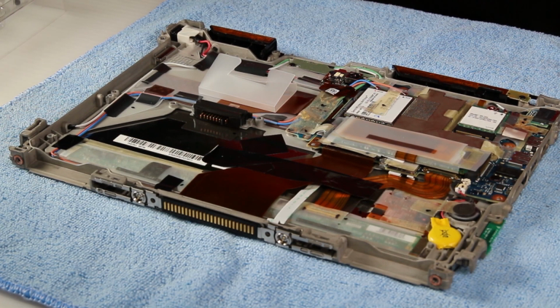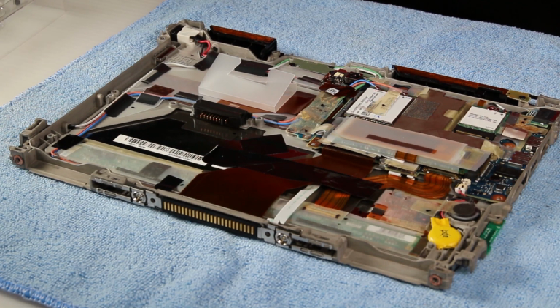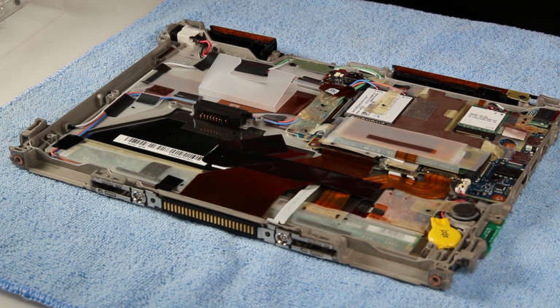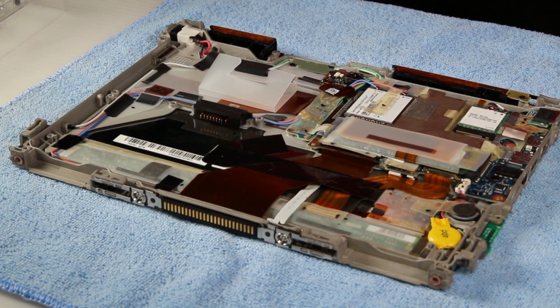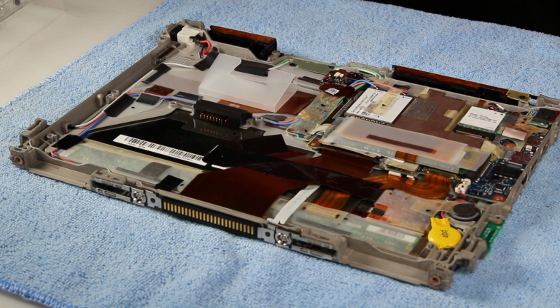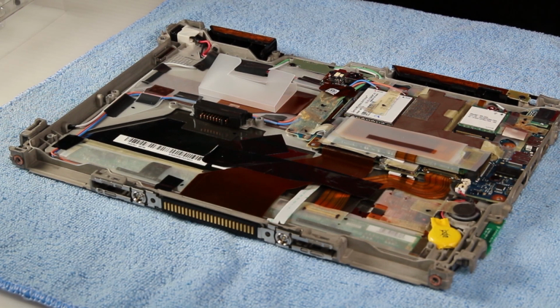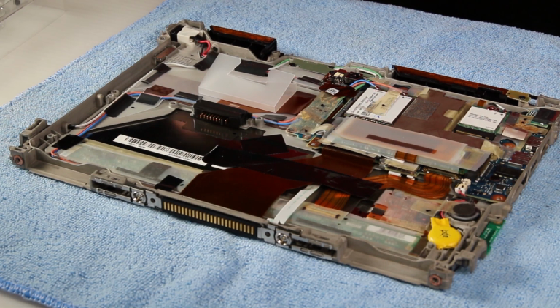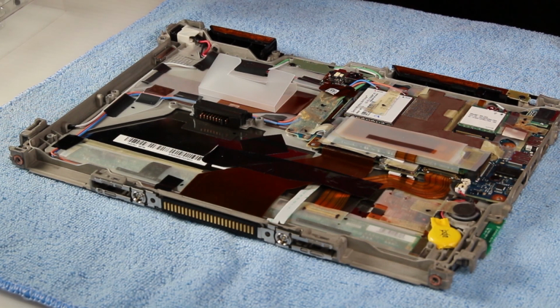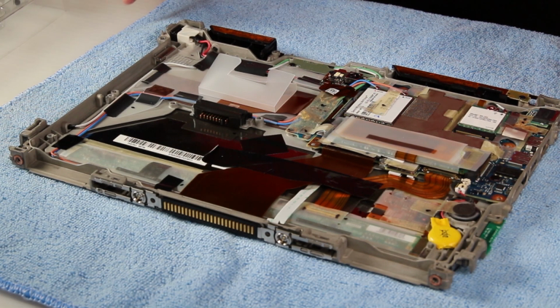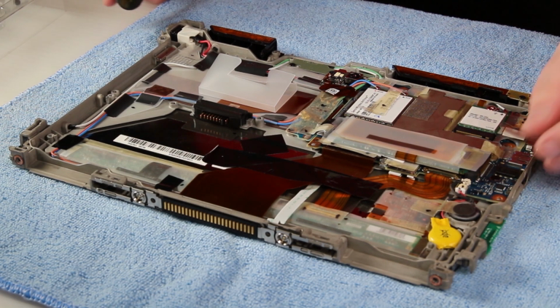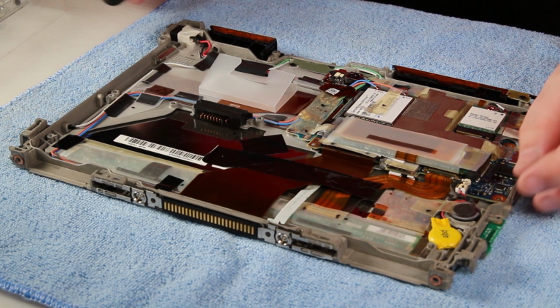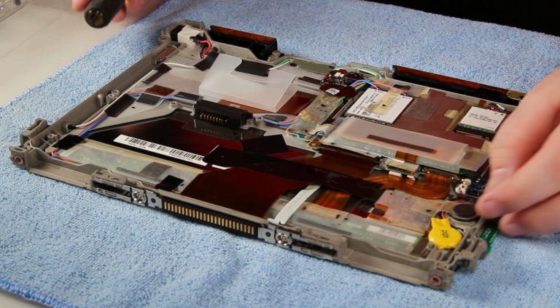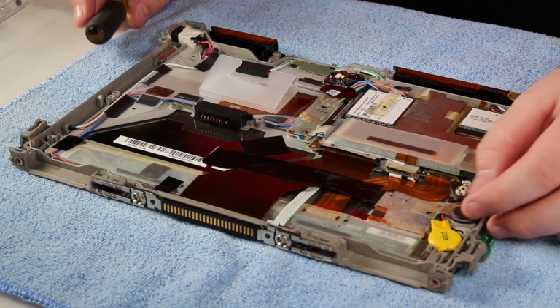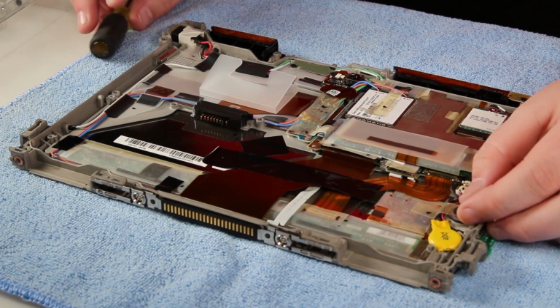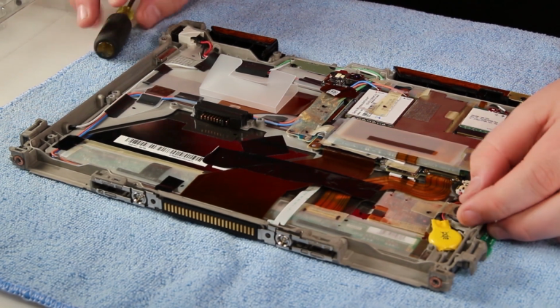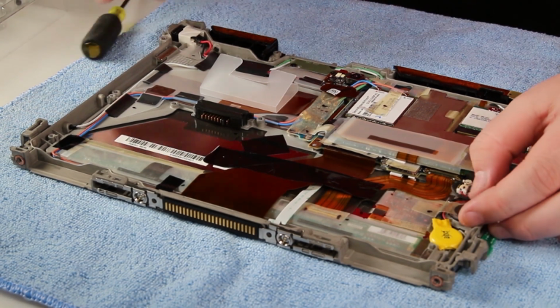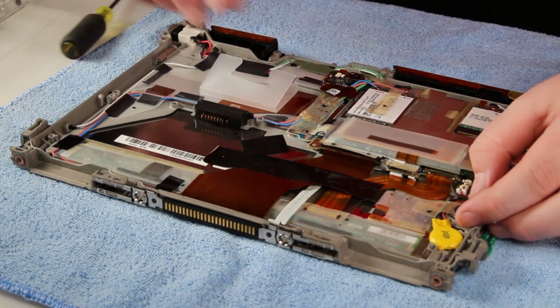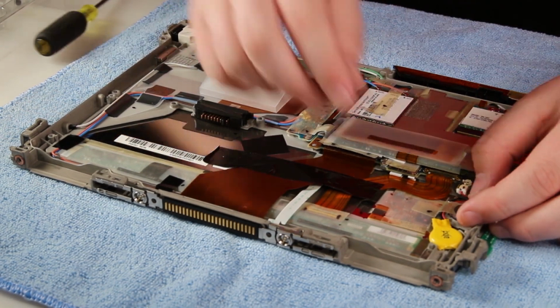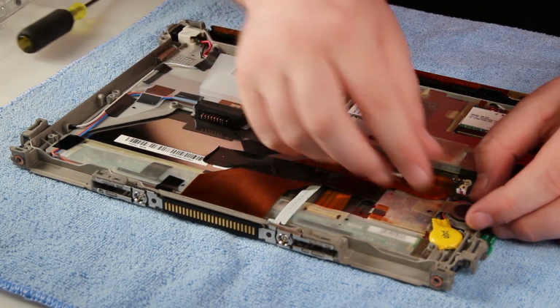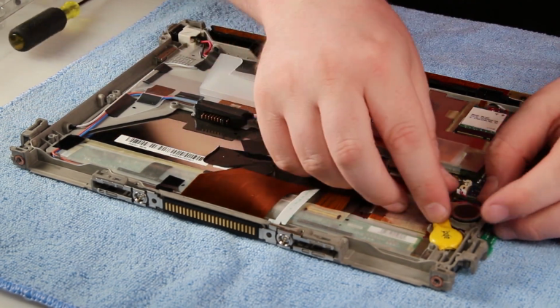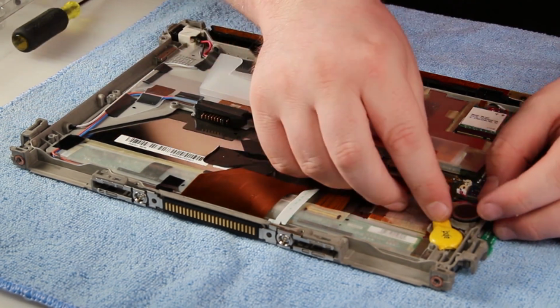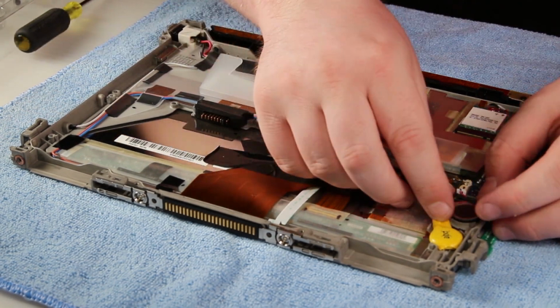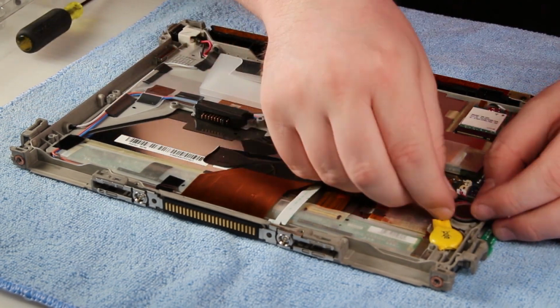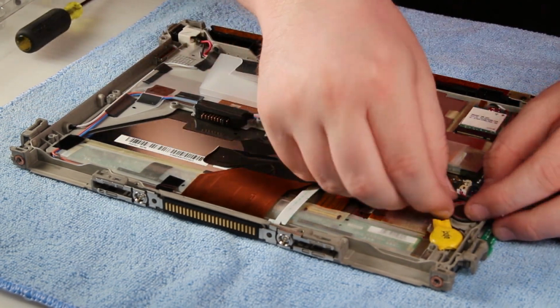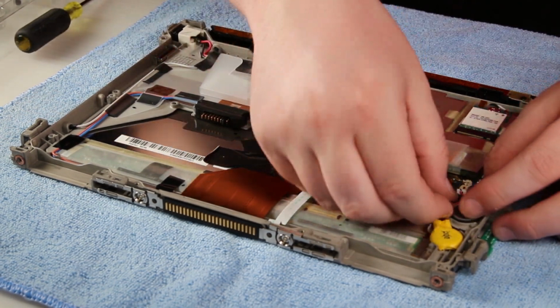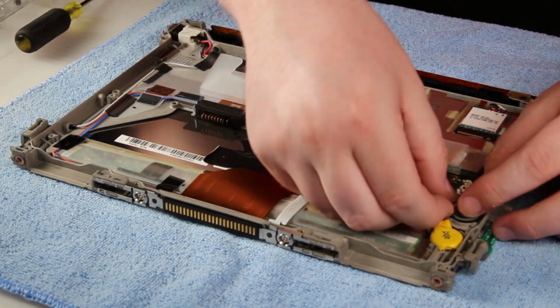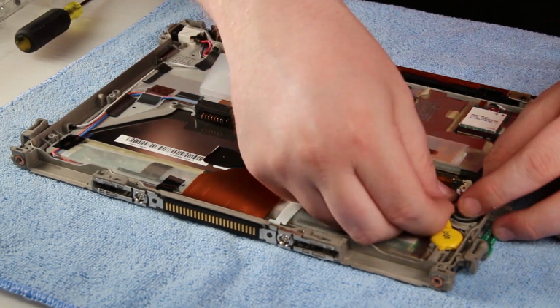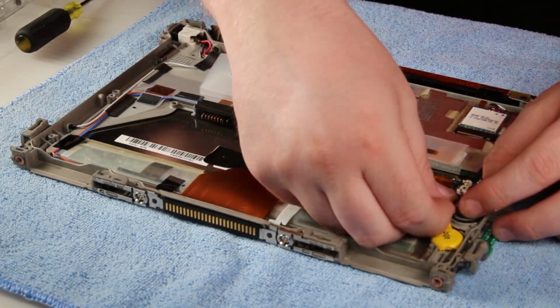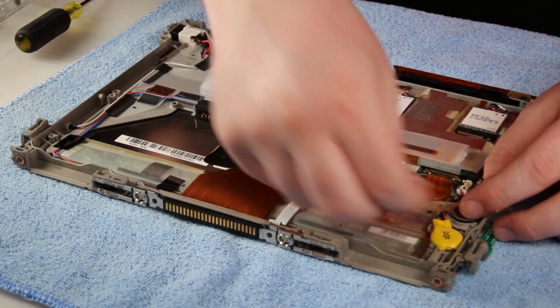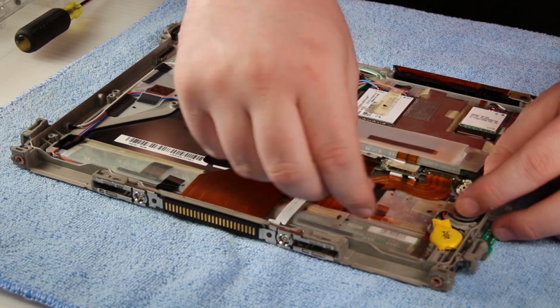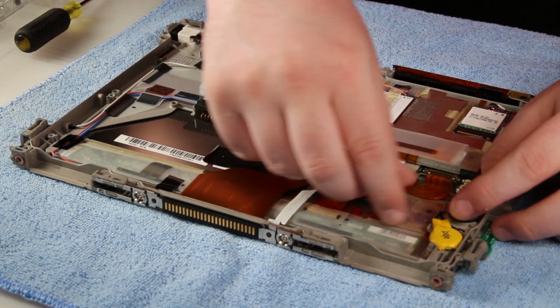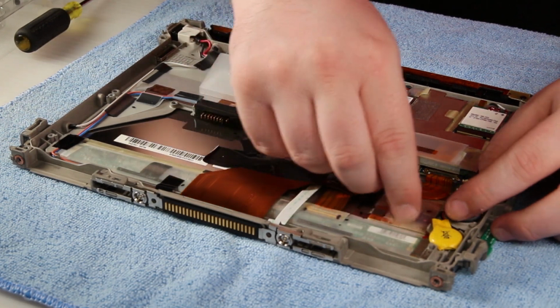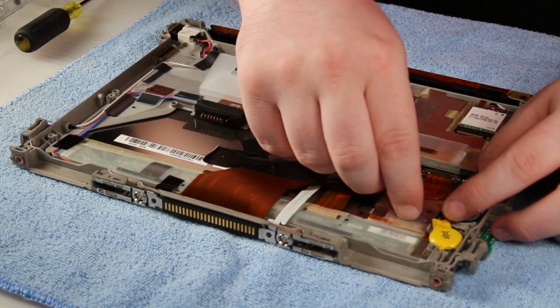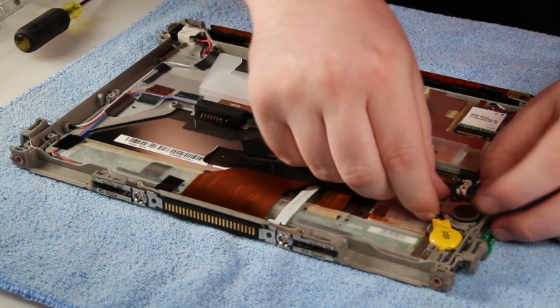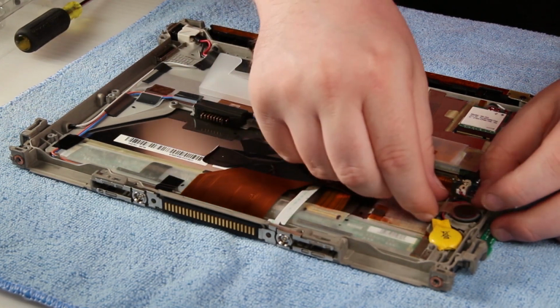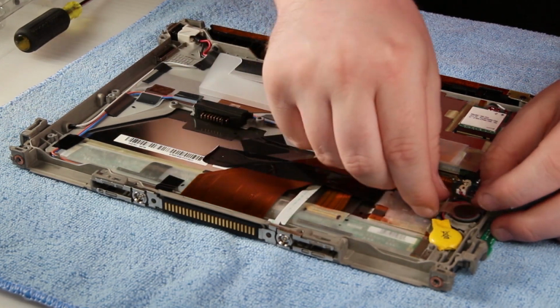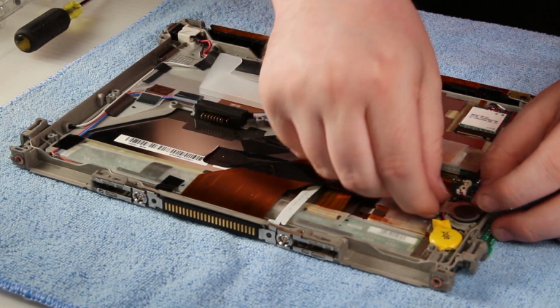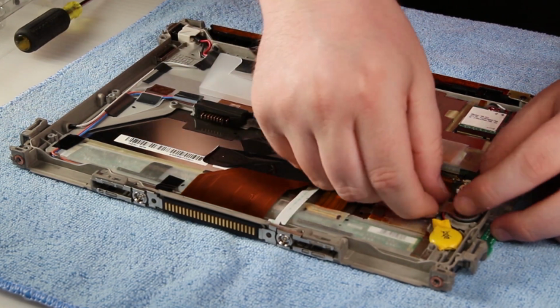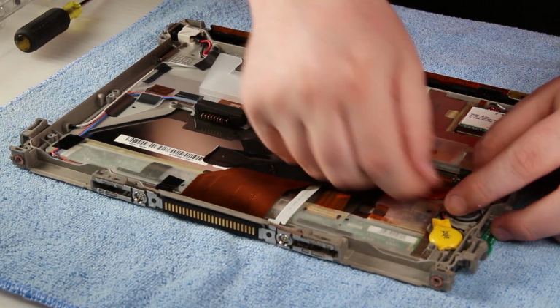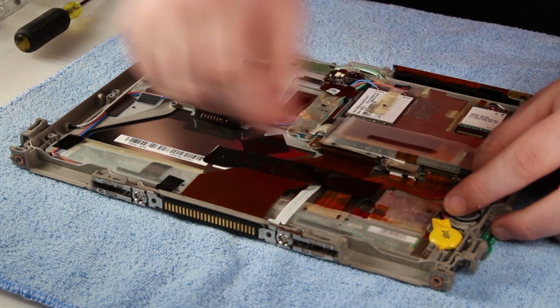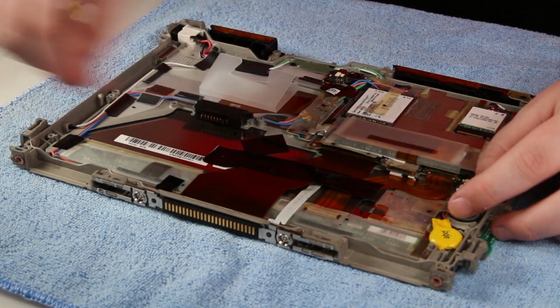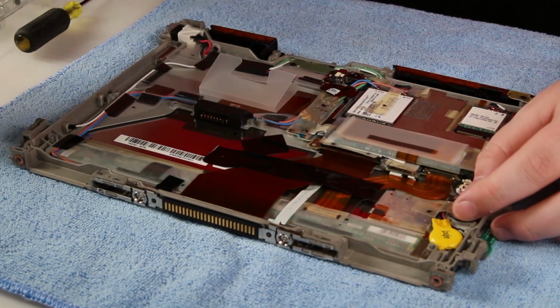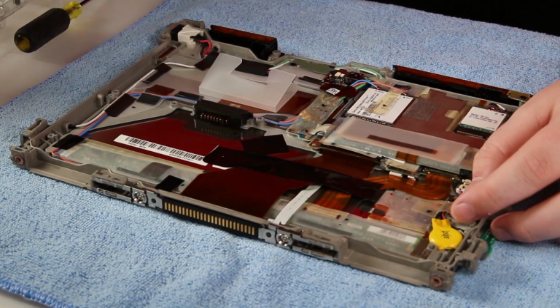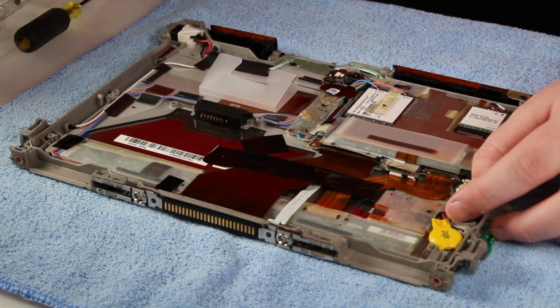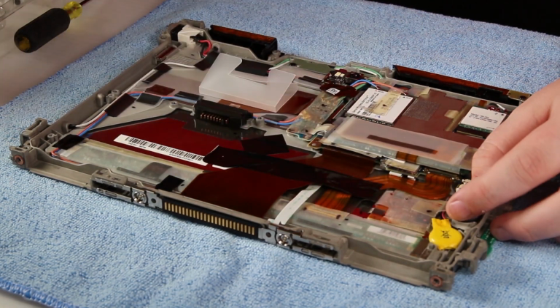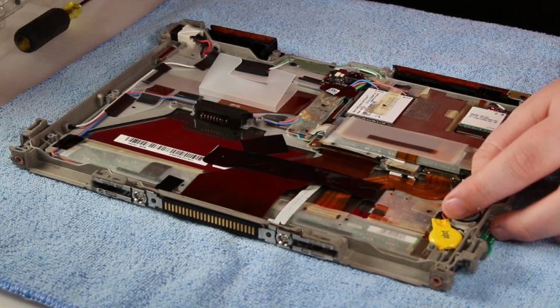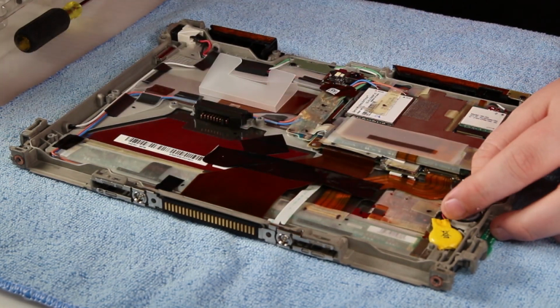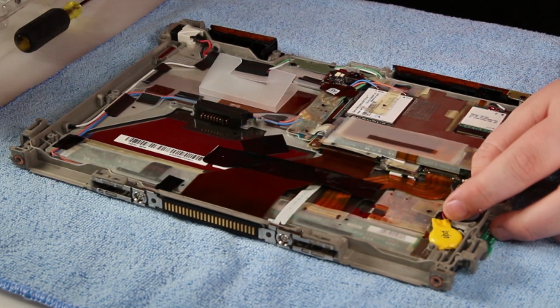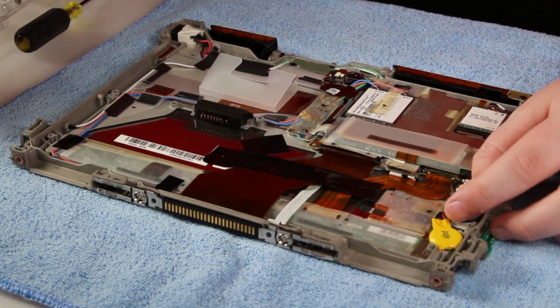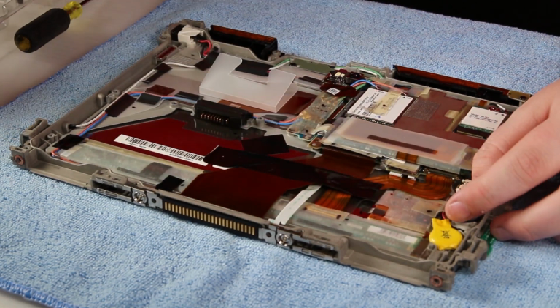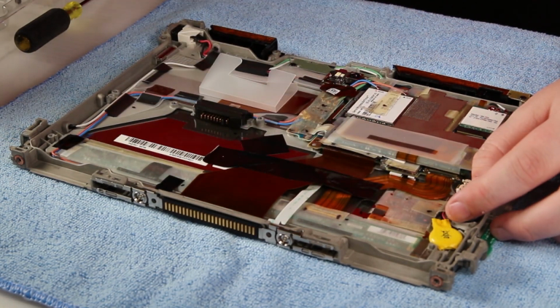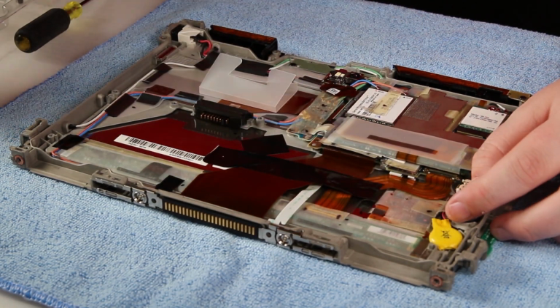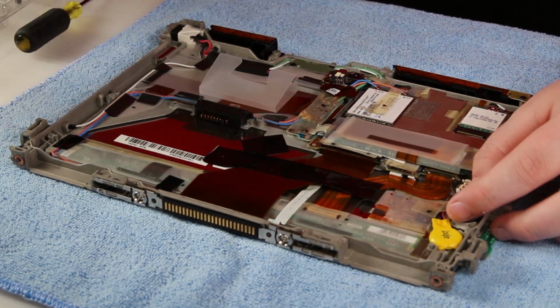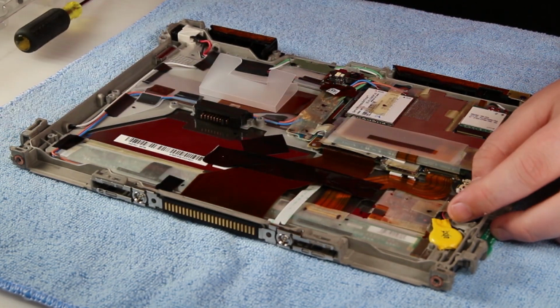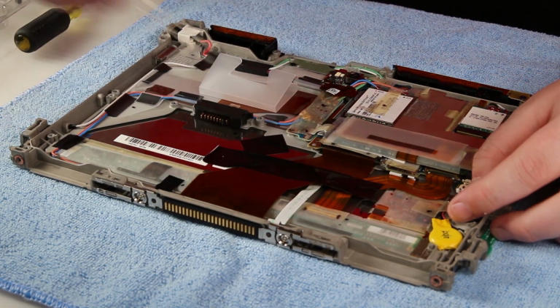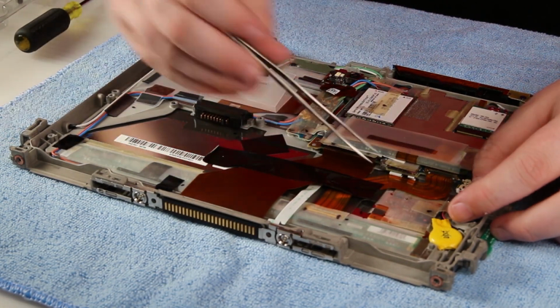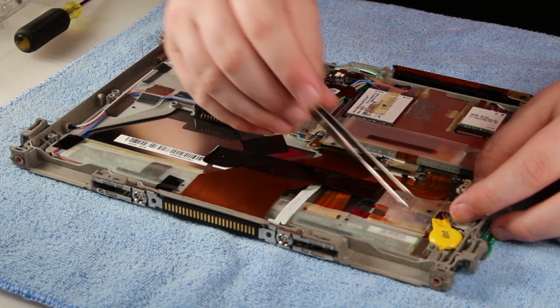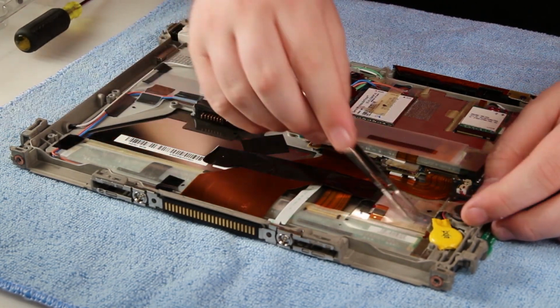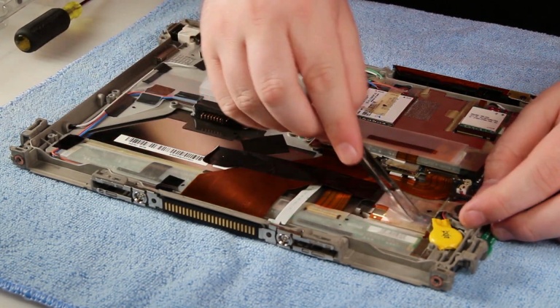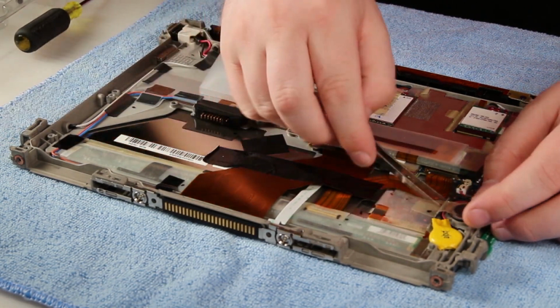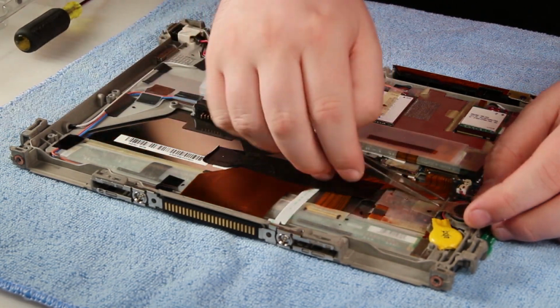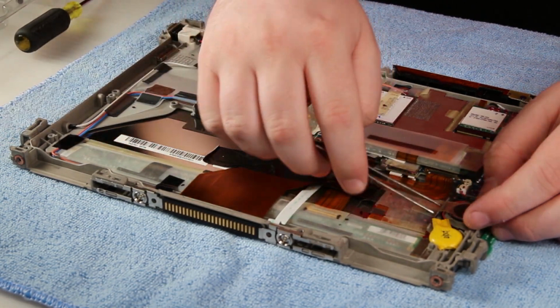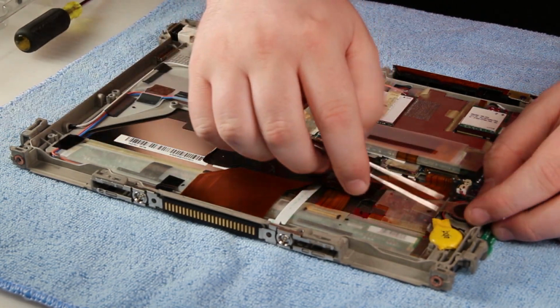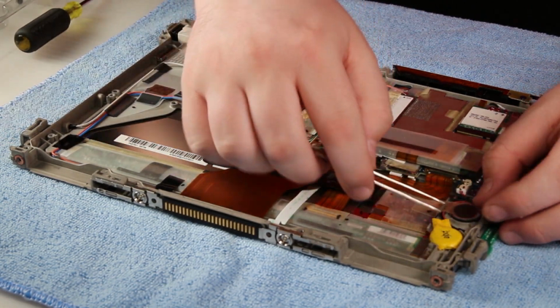Once you have all the screws off, remove the cover and set it to the side. You should then have access to the CMOS battery.